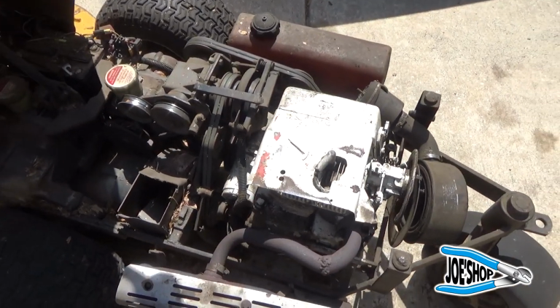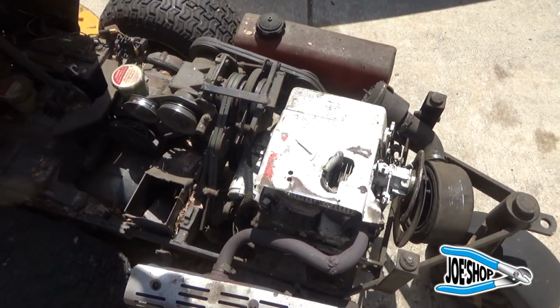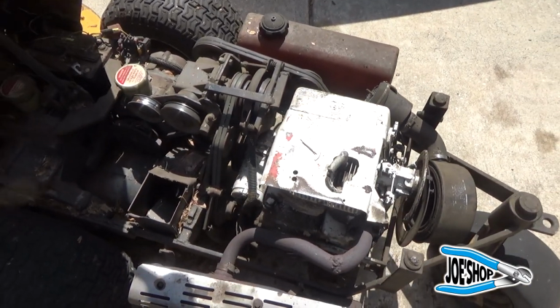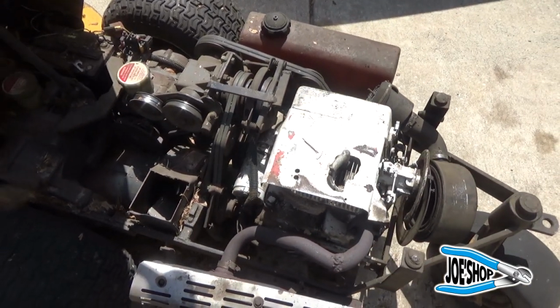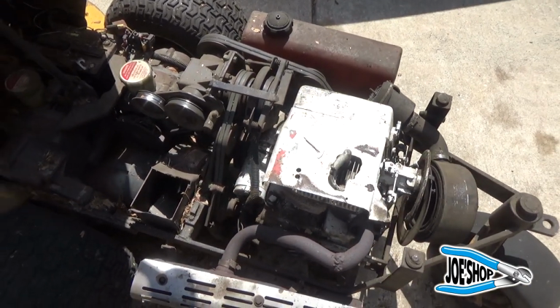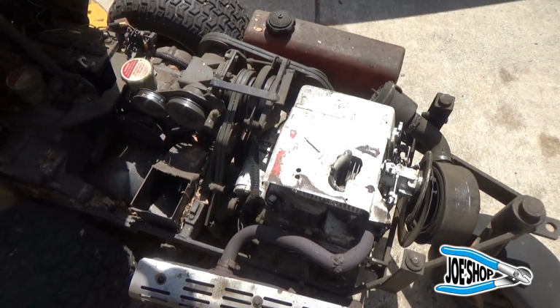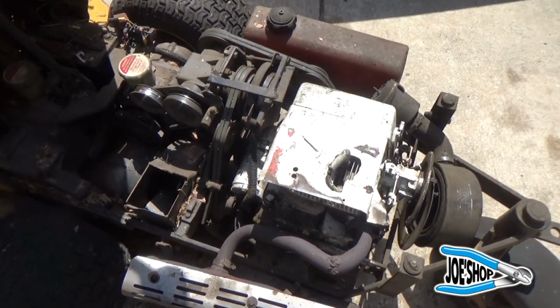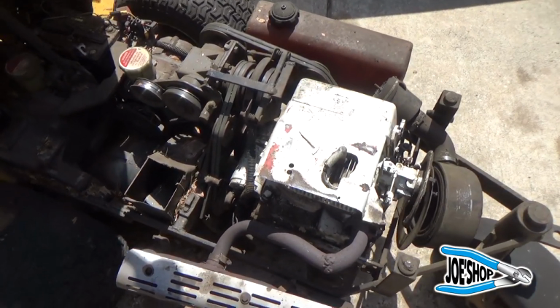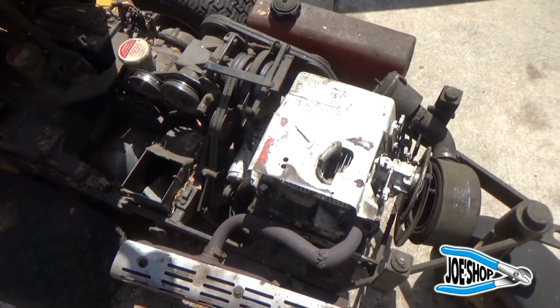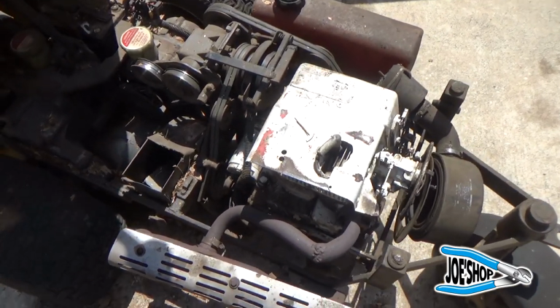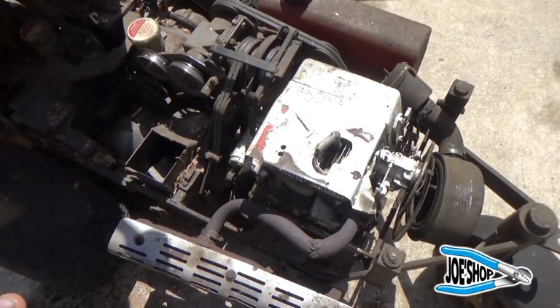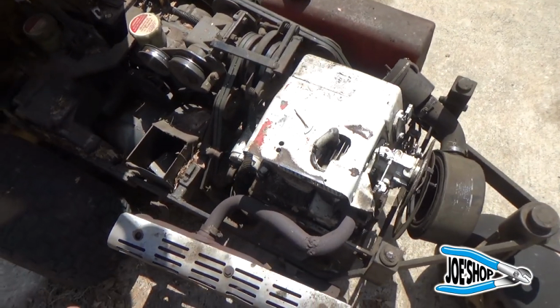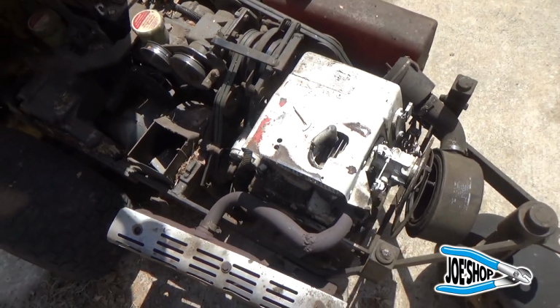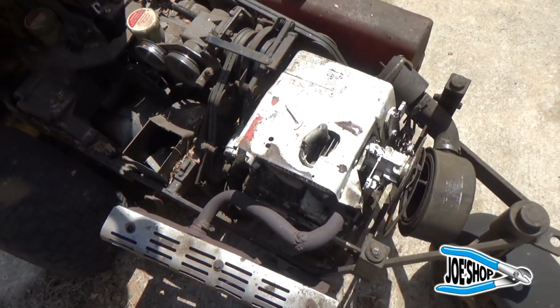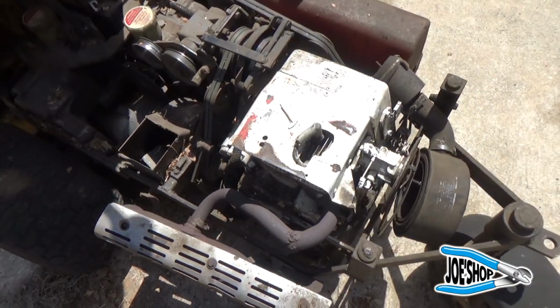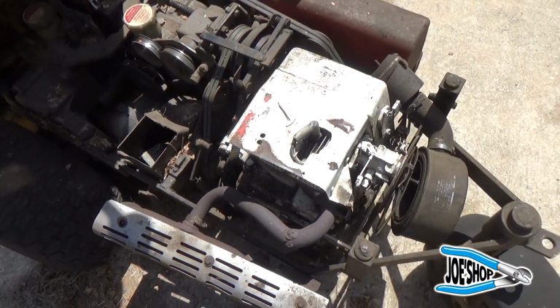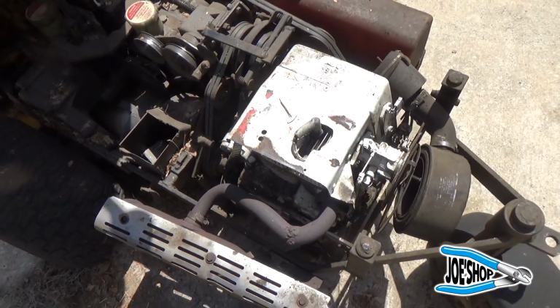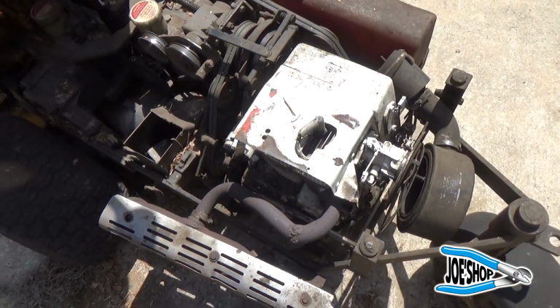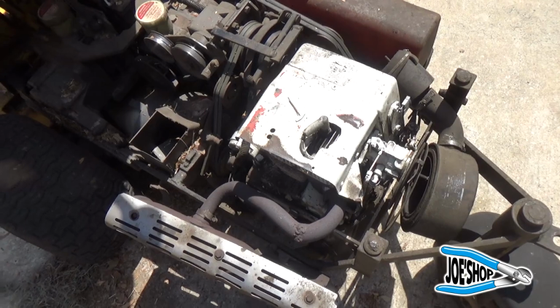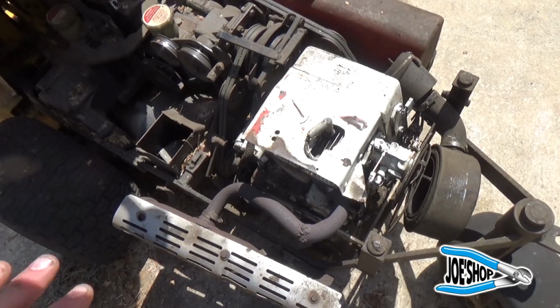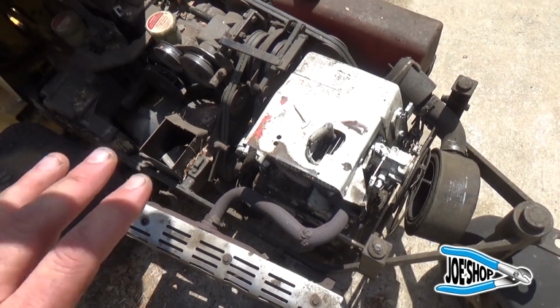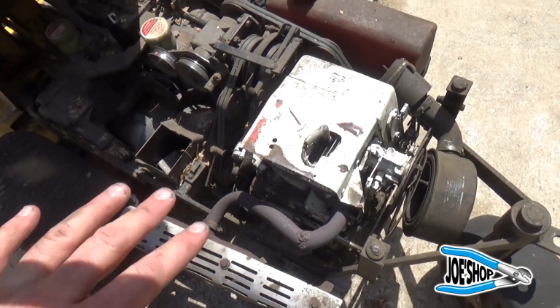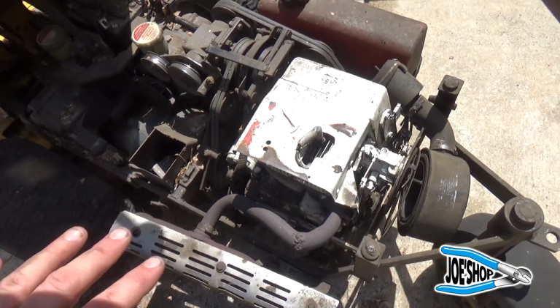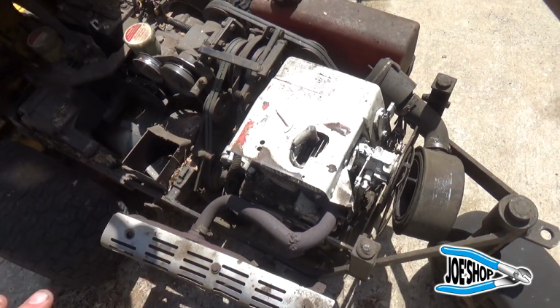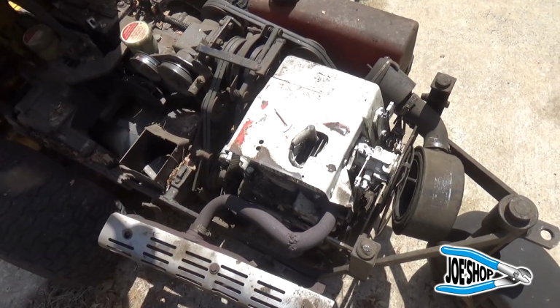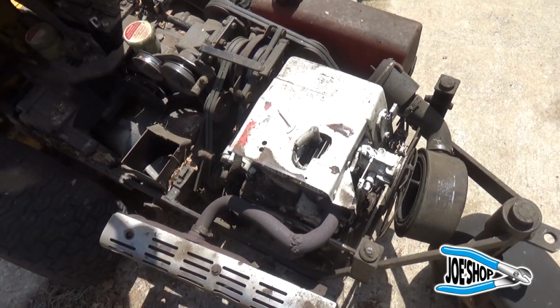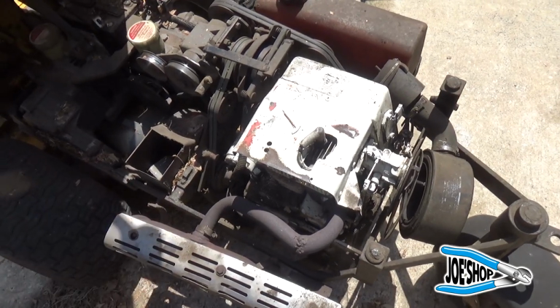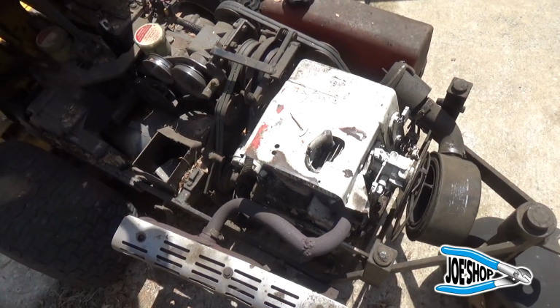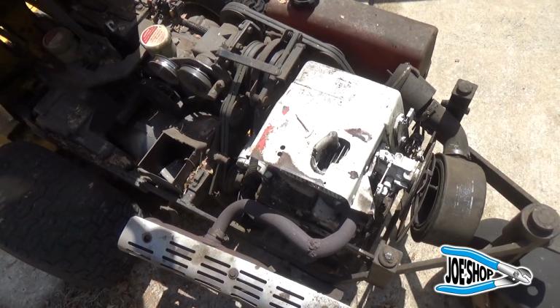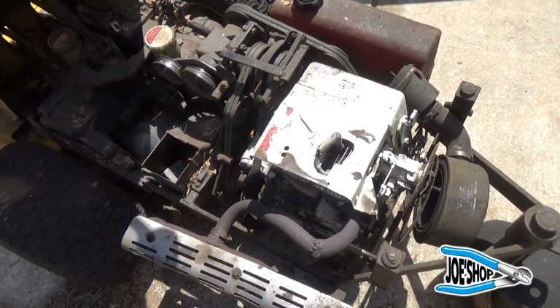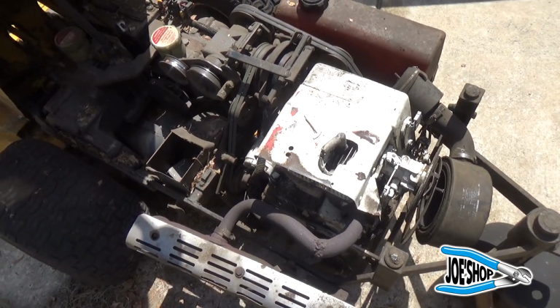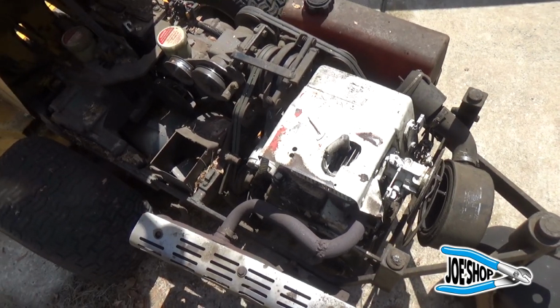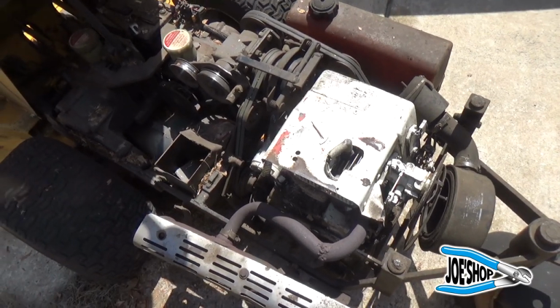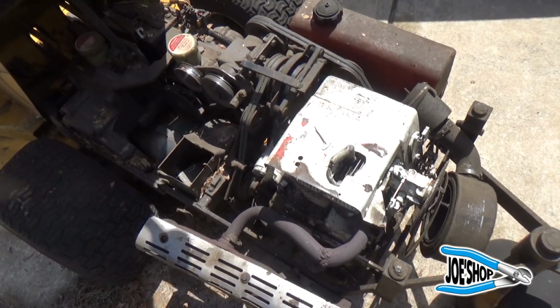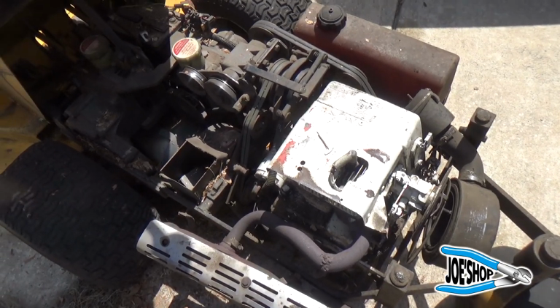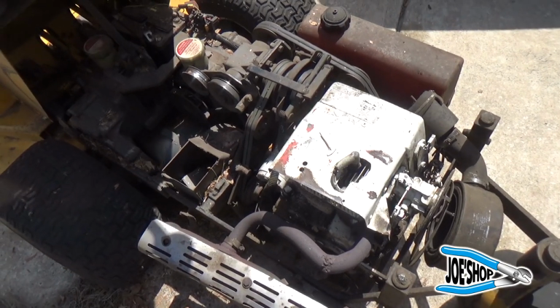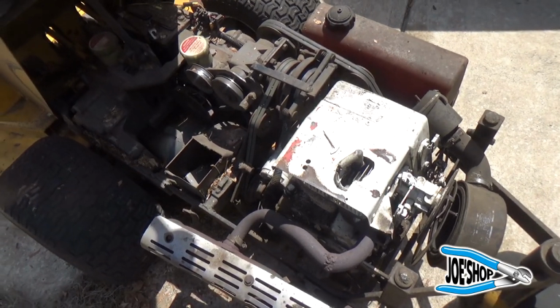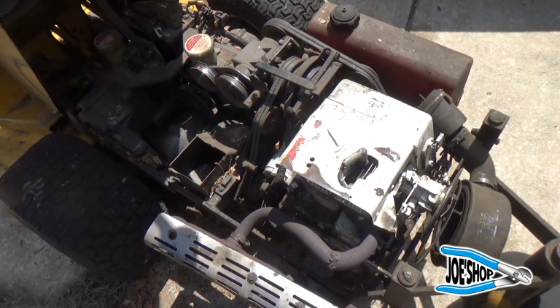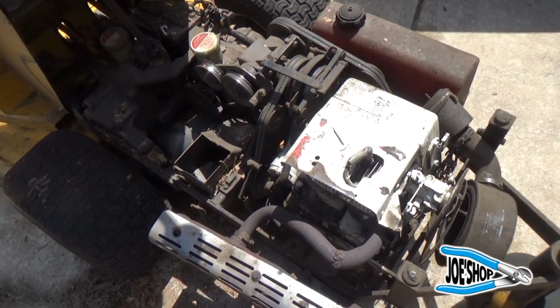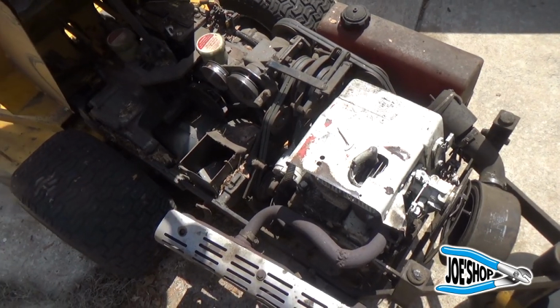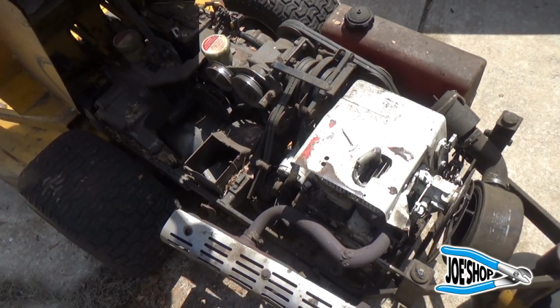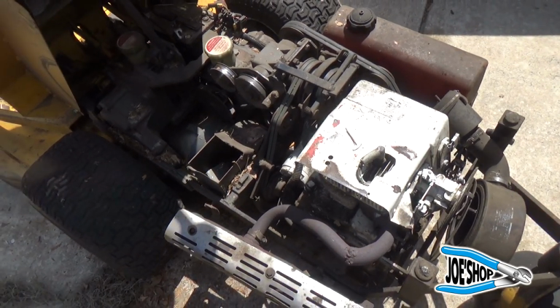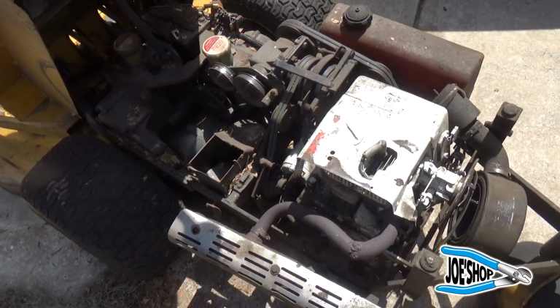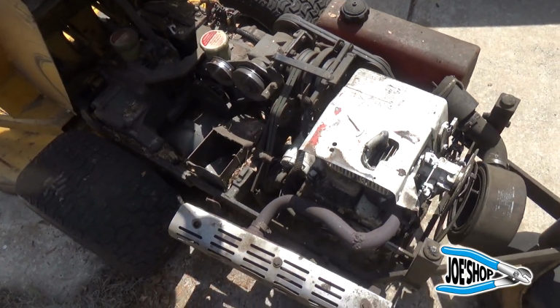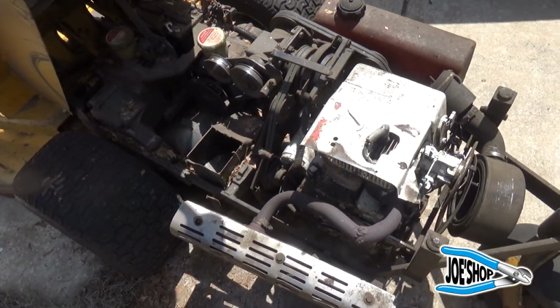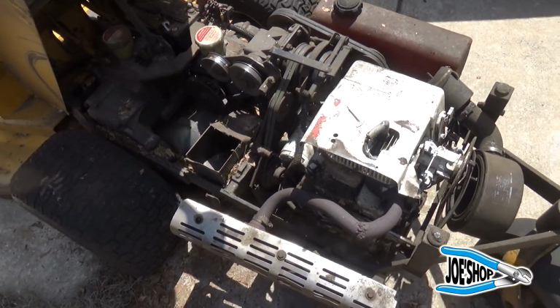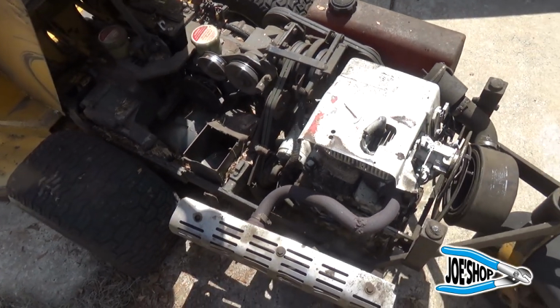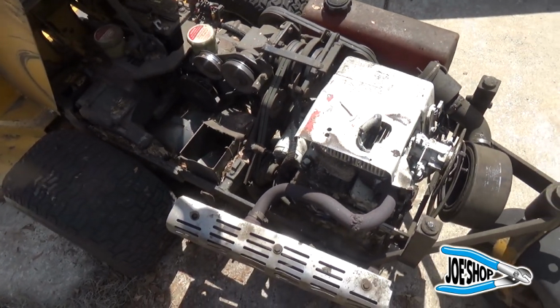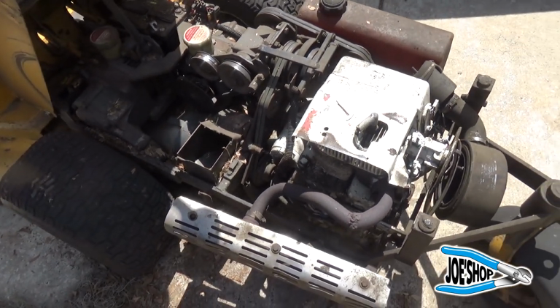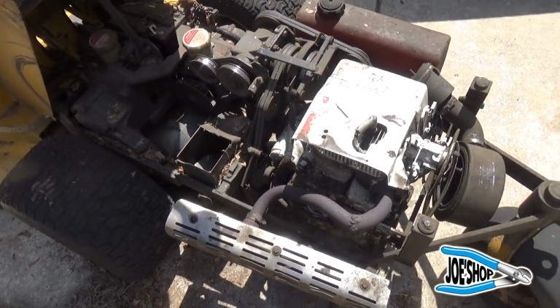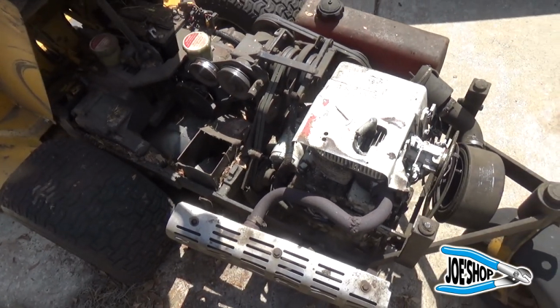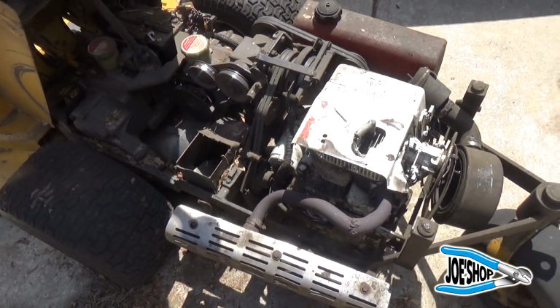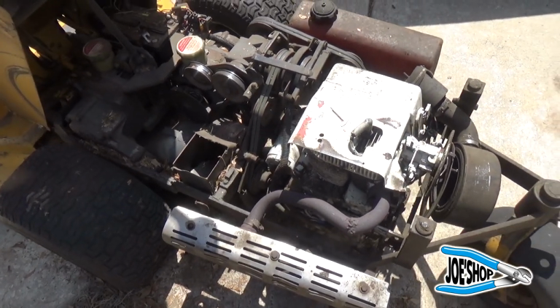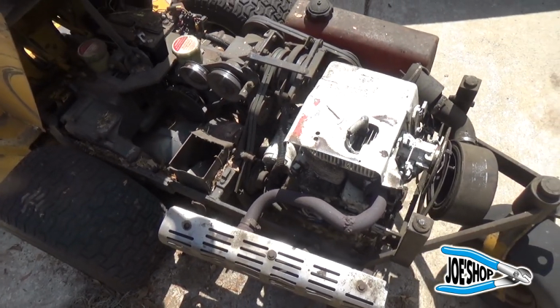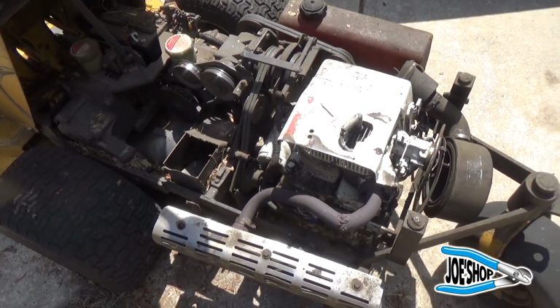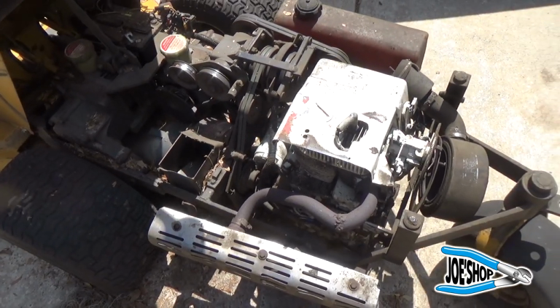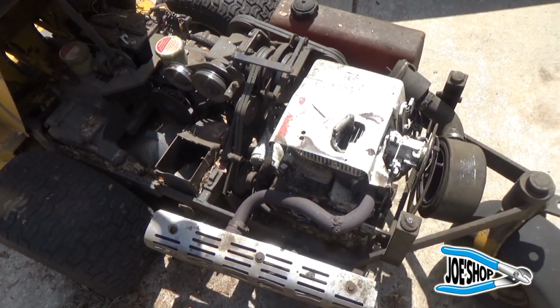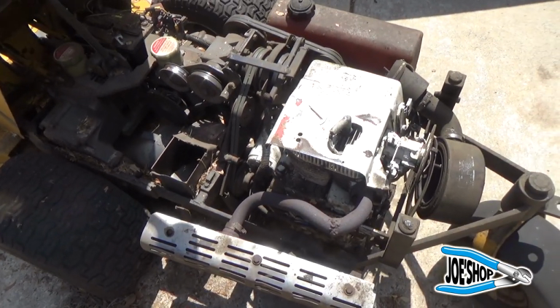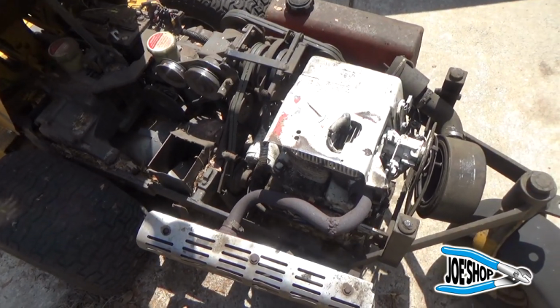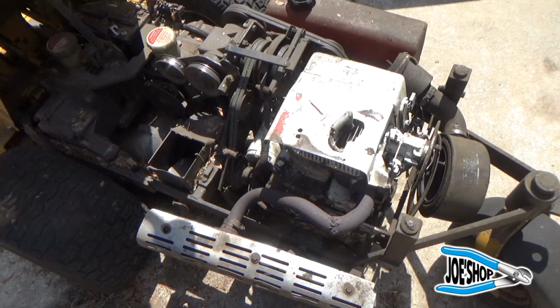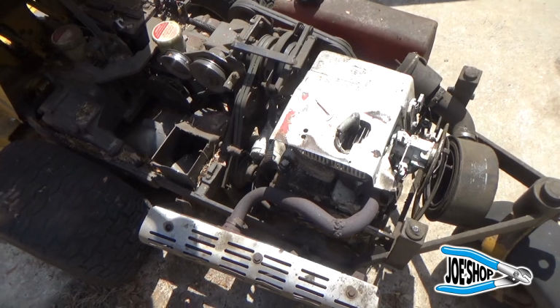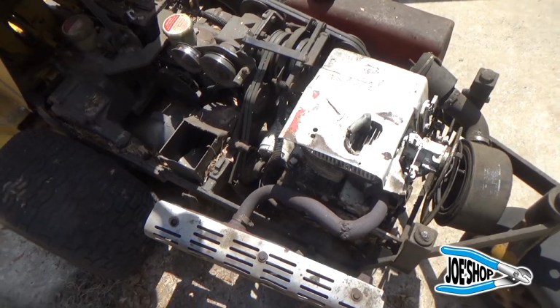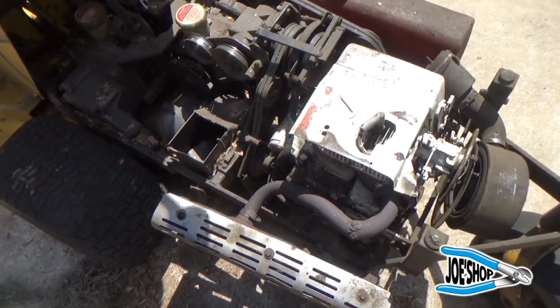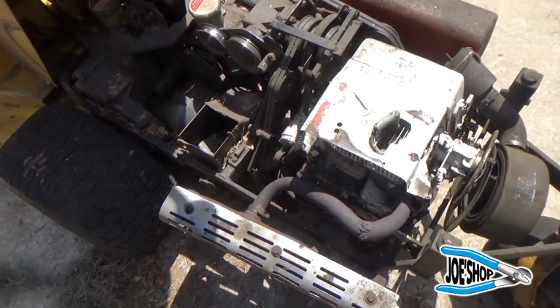They took a perfectly good motor out of this thing and put this piece of crap in here. I just get upset thinking about it.